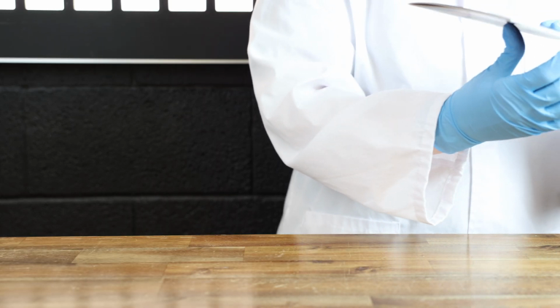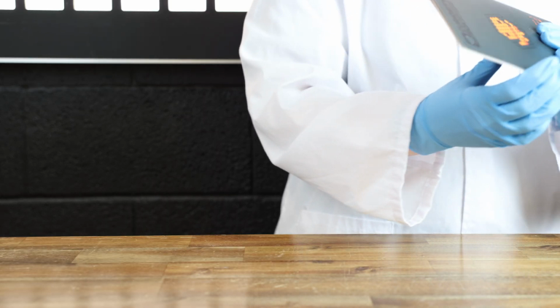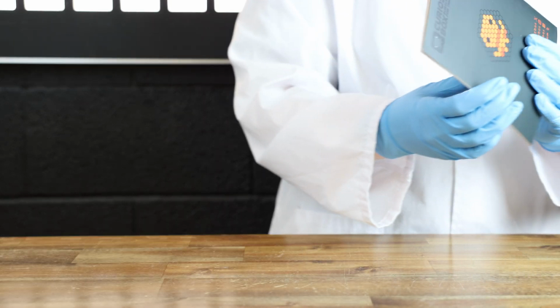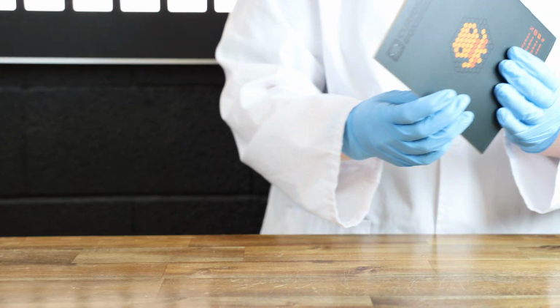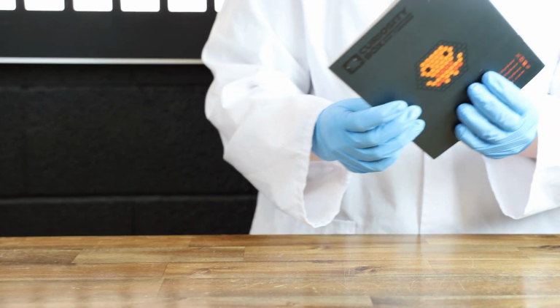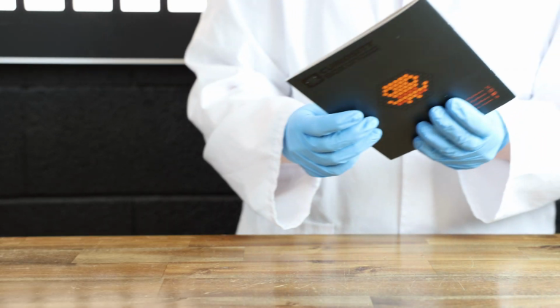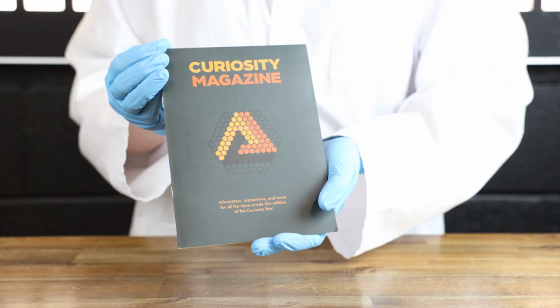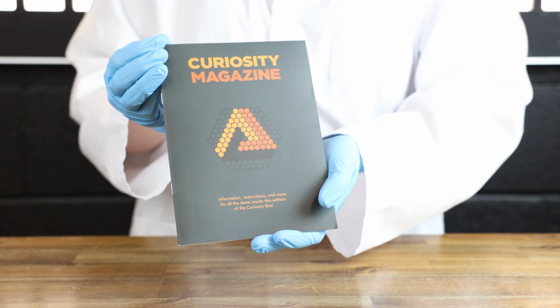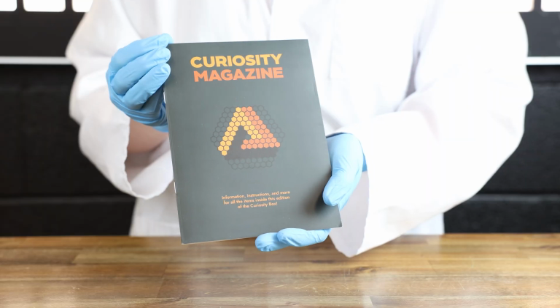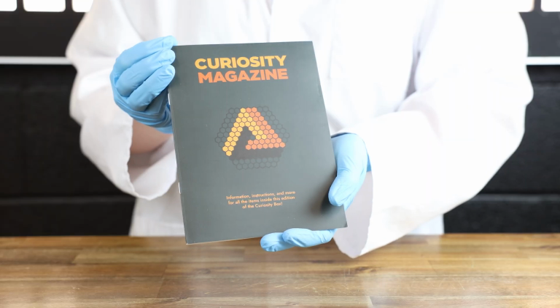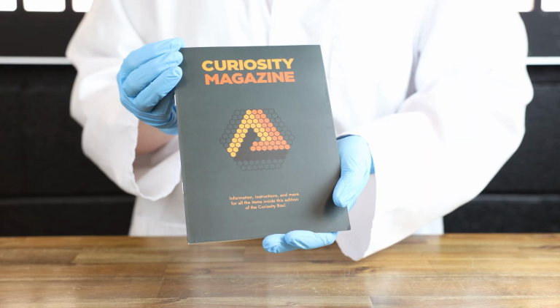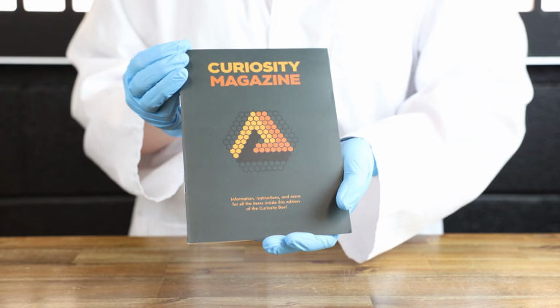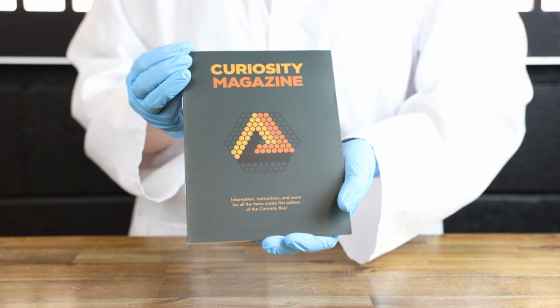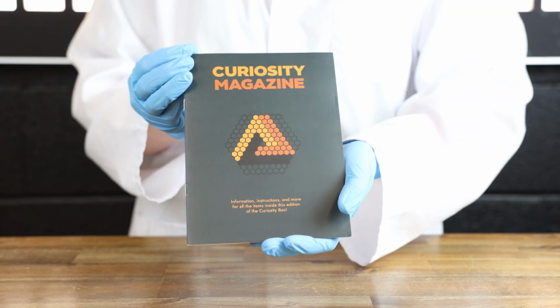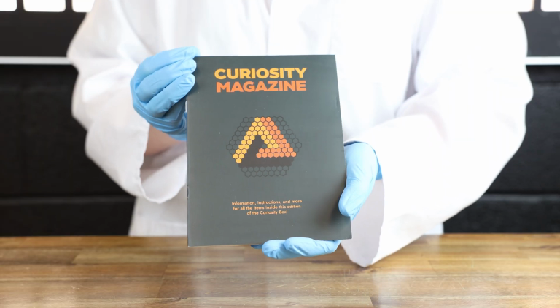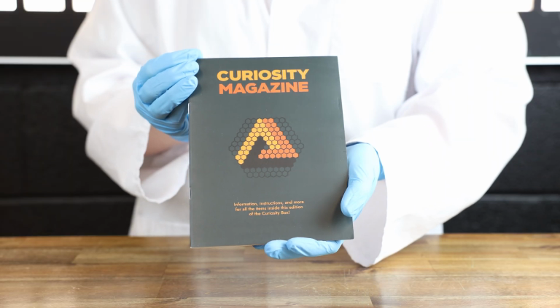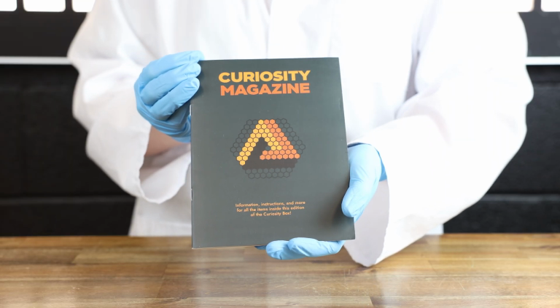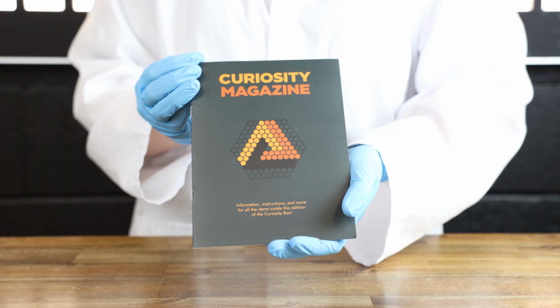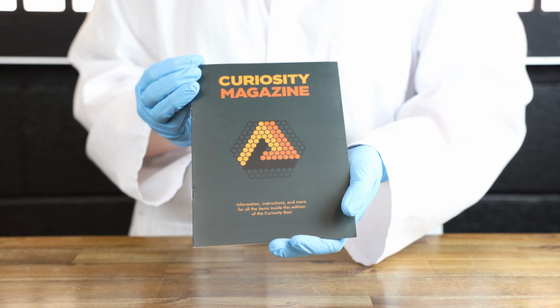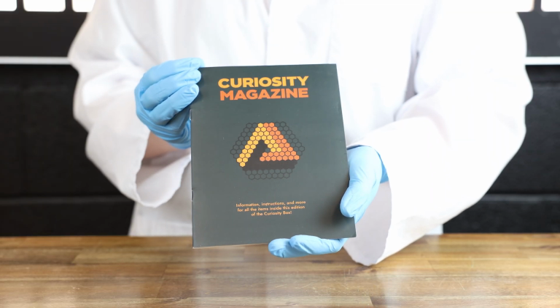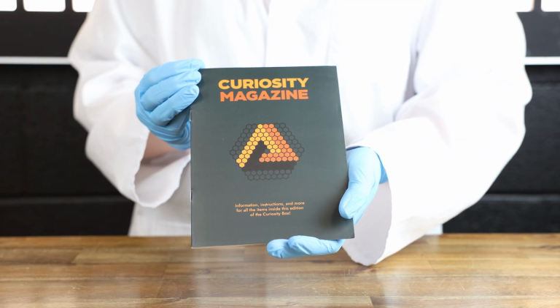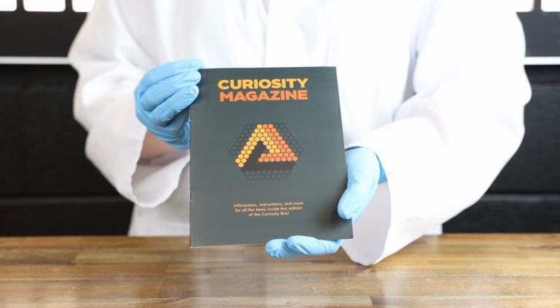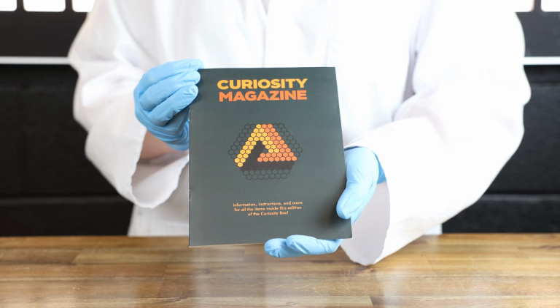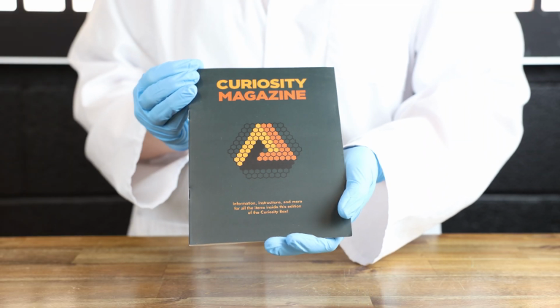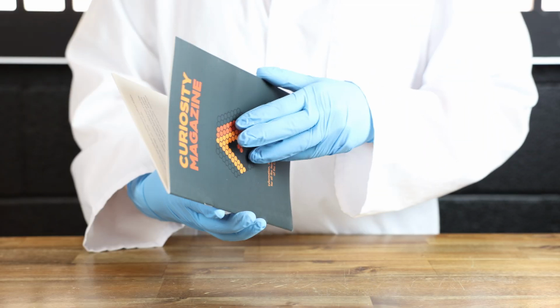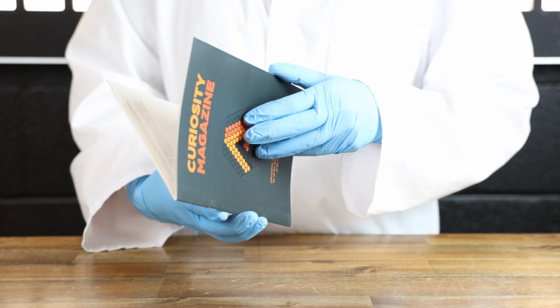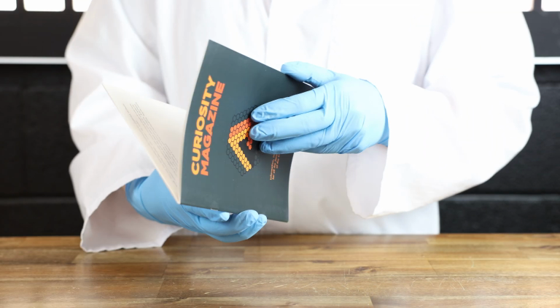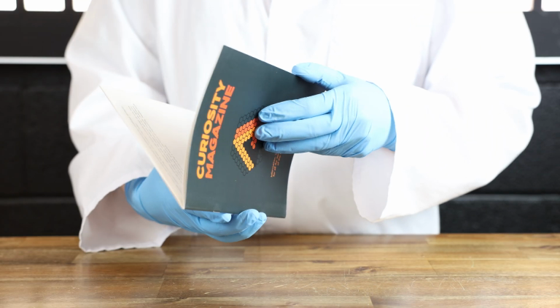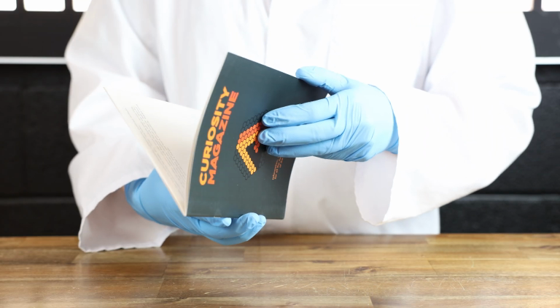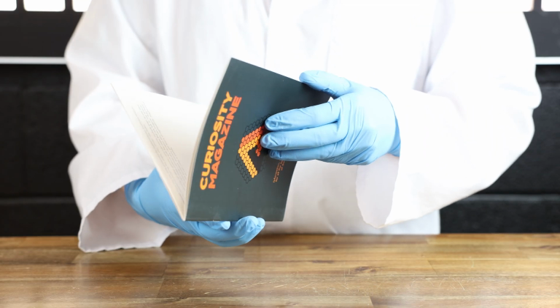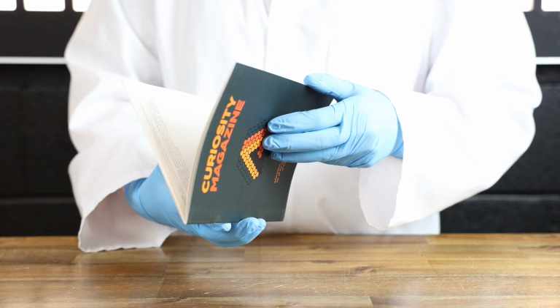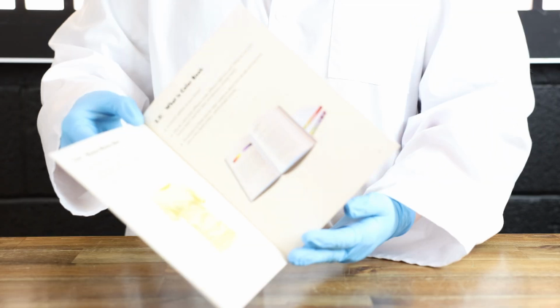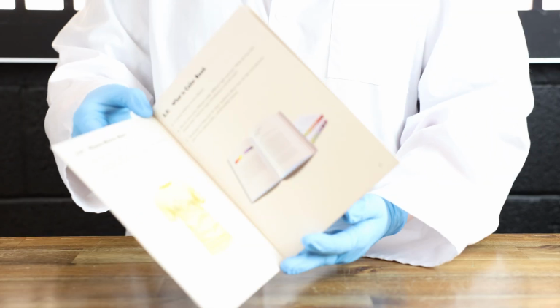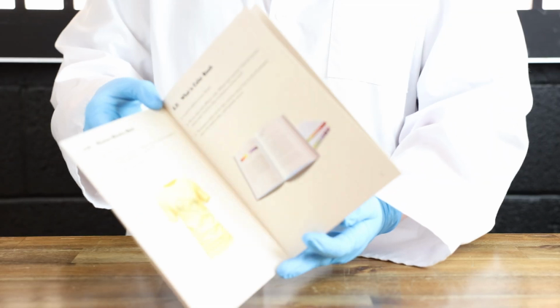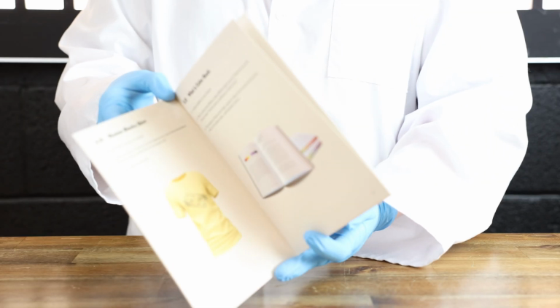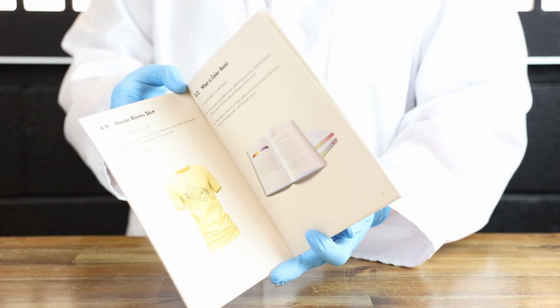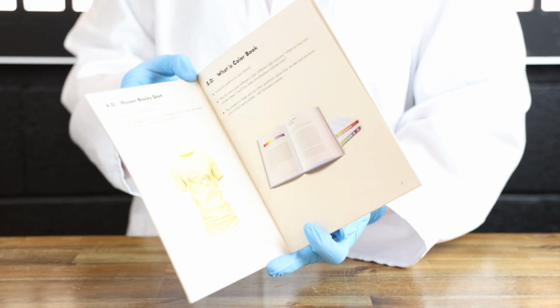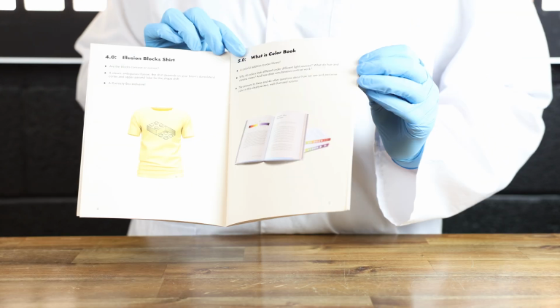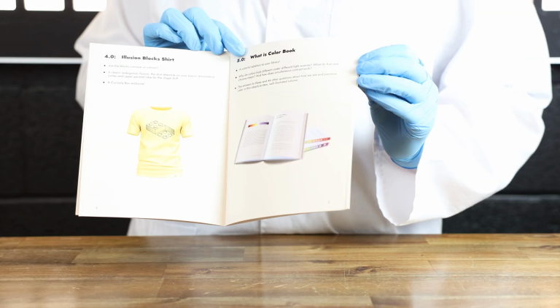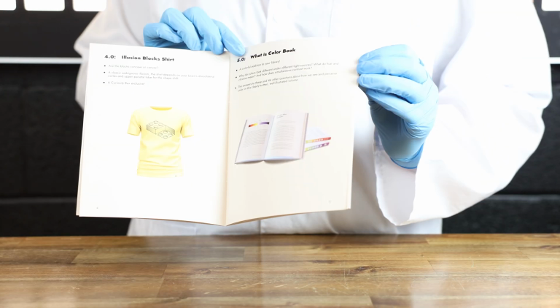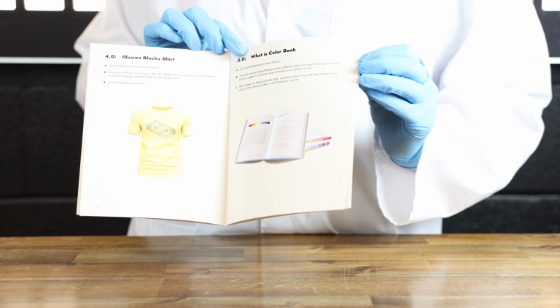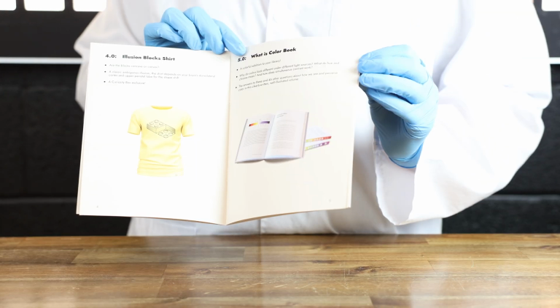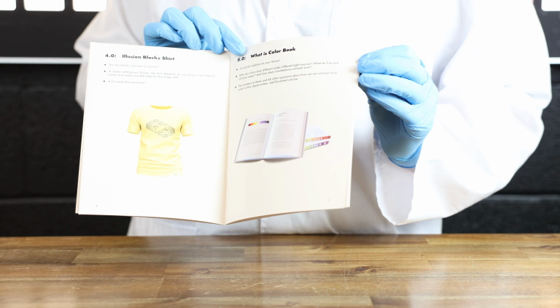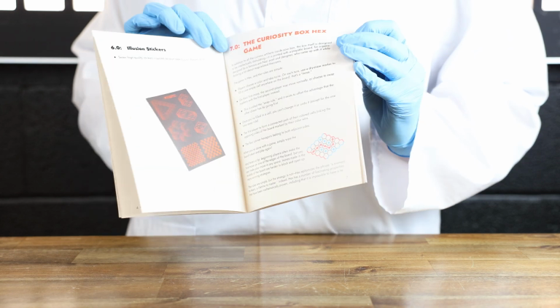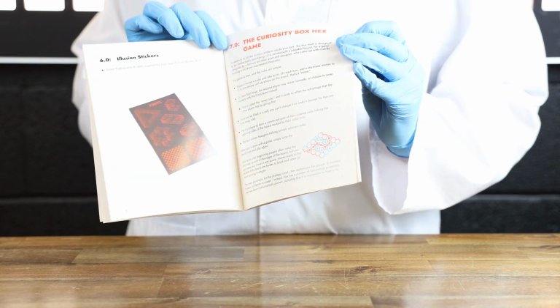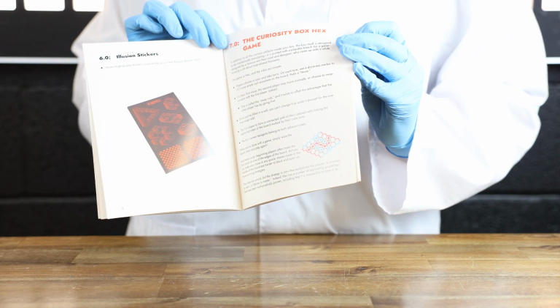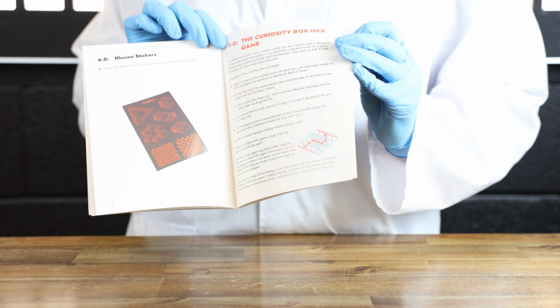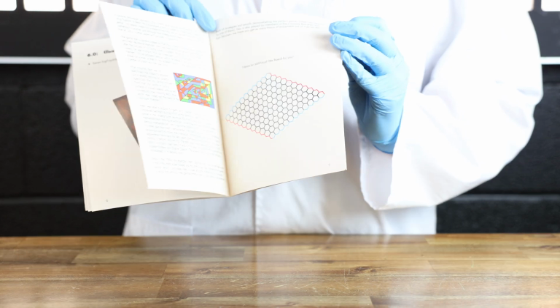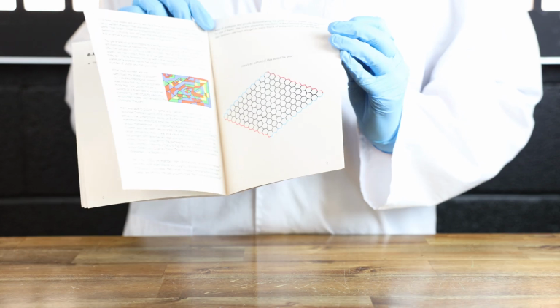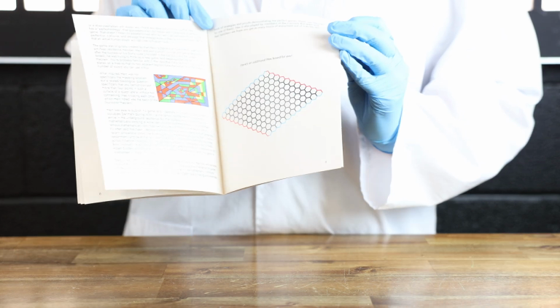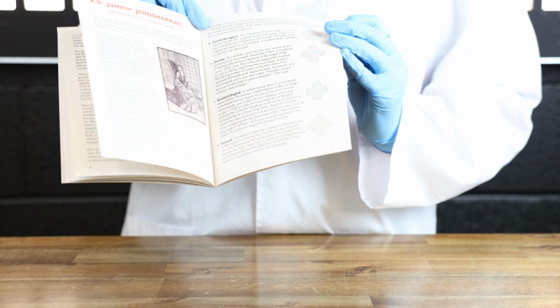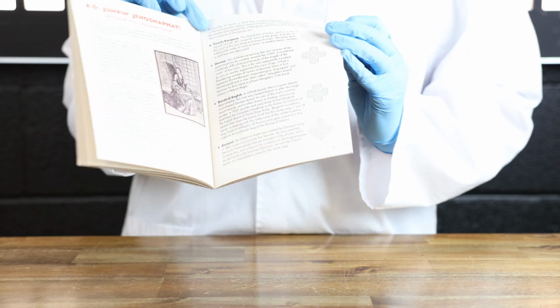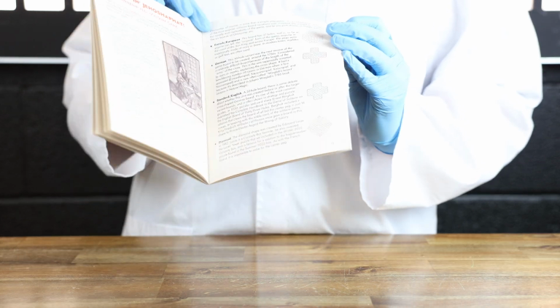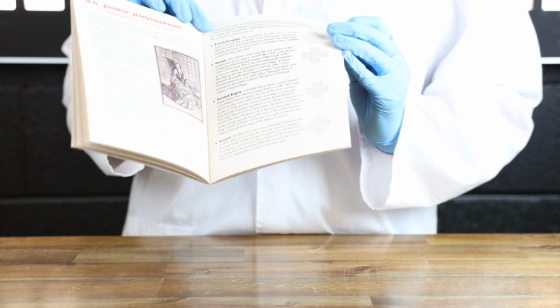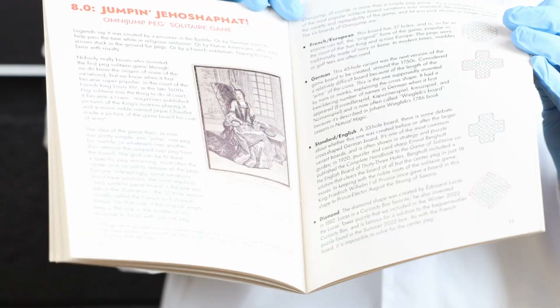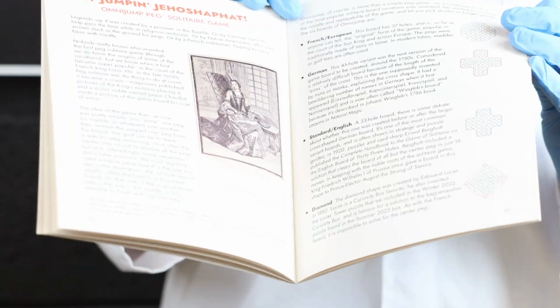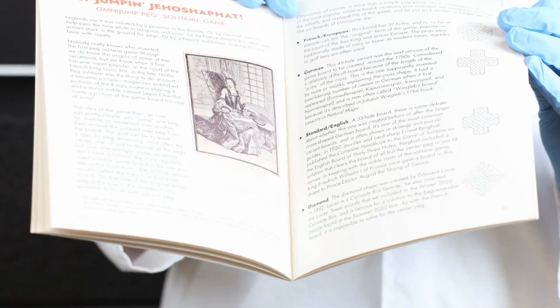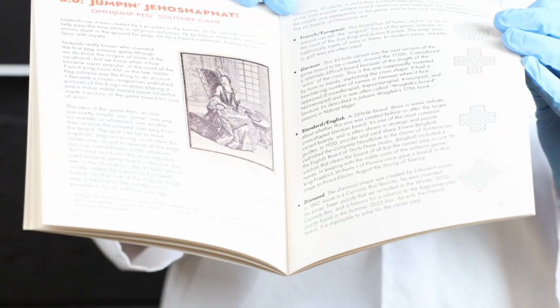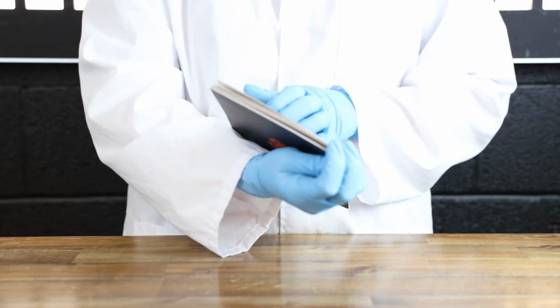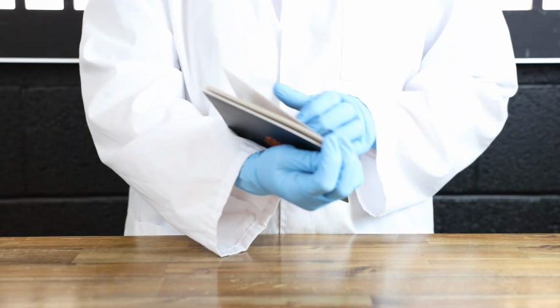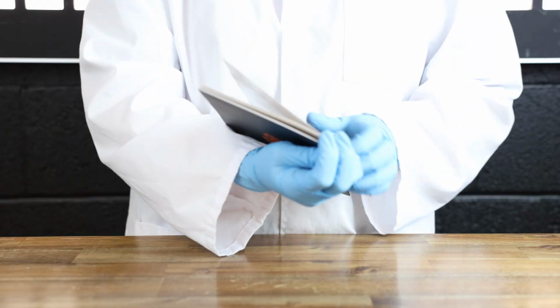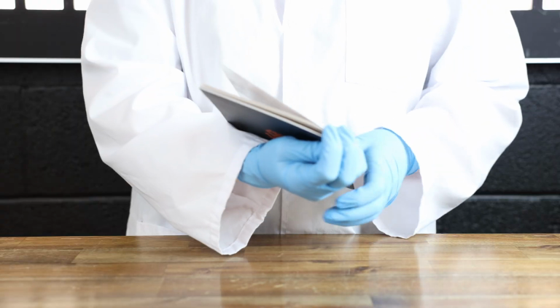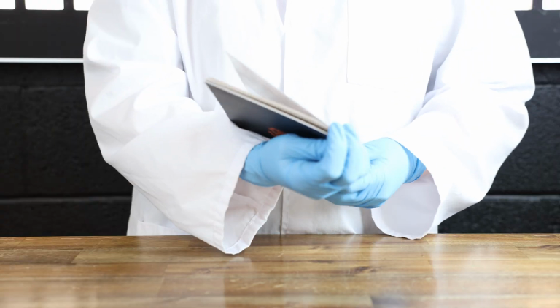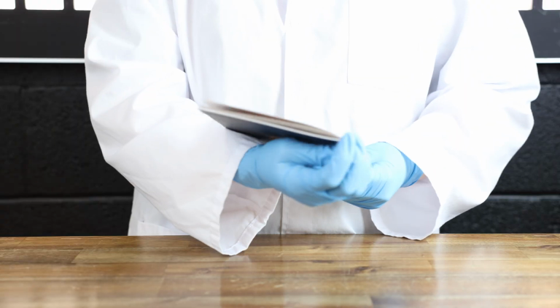Then we have our curiosity magazine which explains a little bit more of the things that are inside the box. Pretty nifty to read.